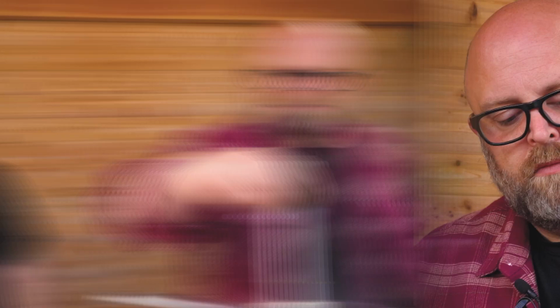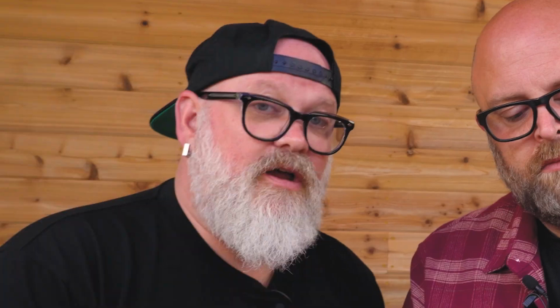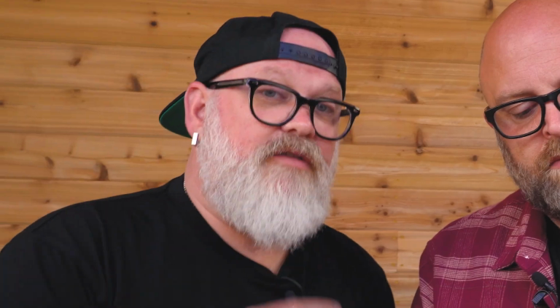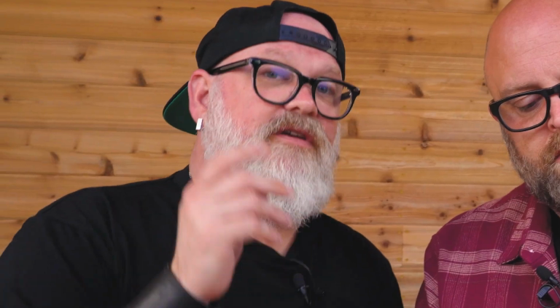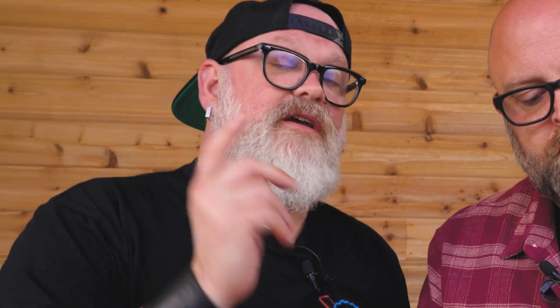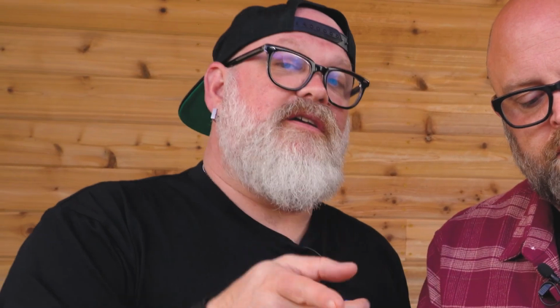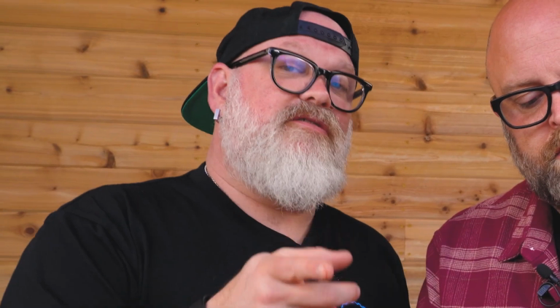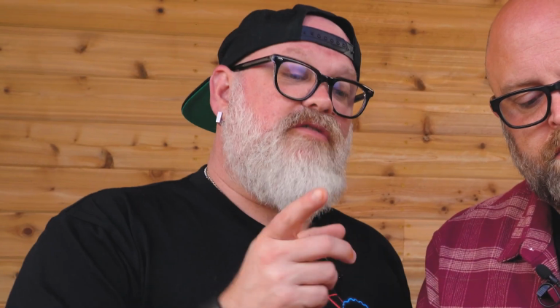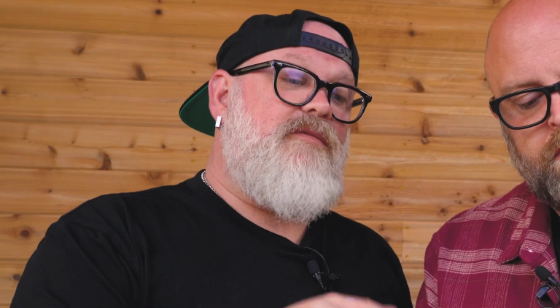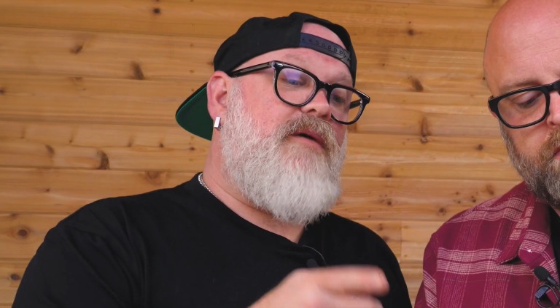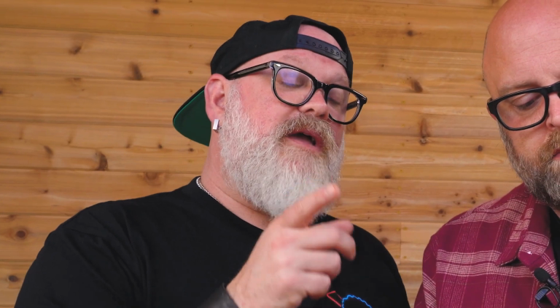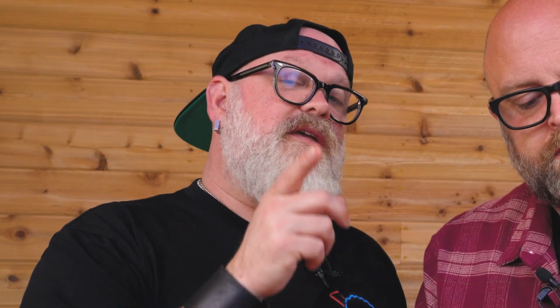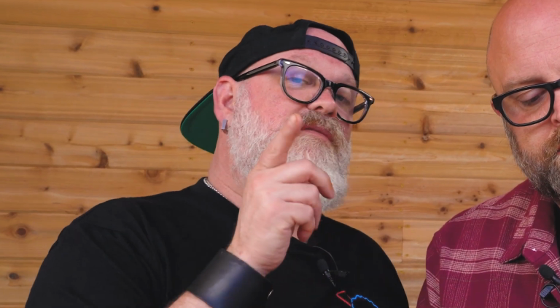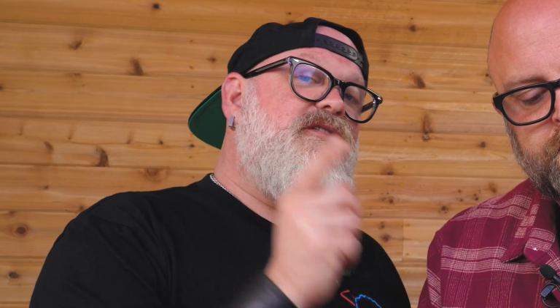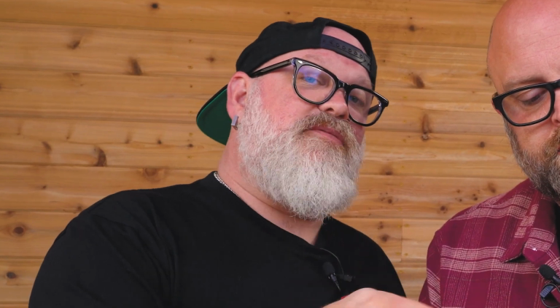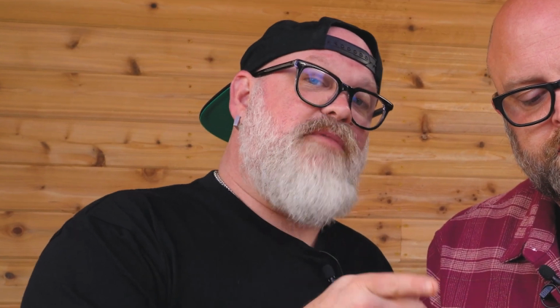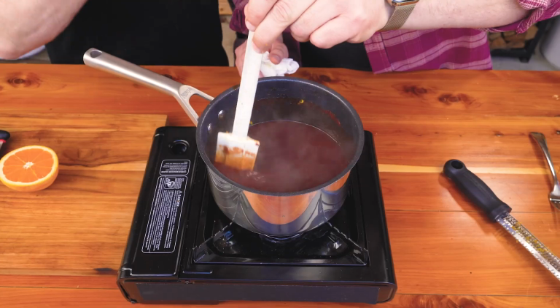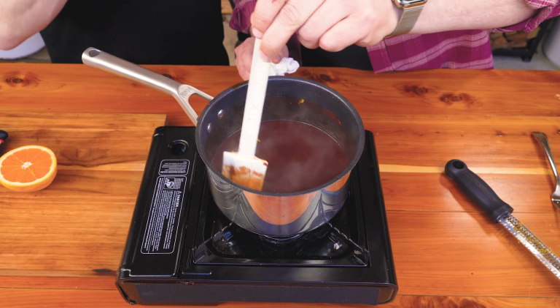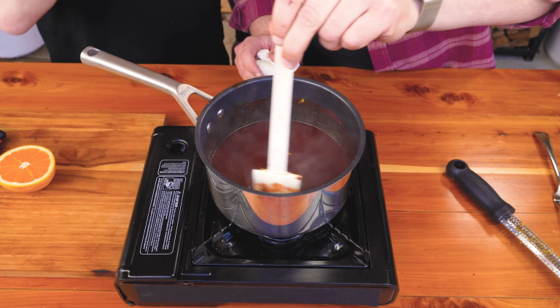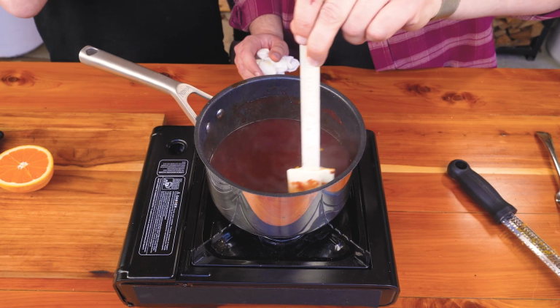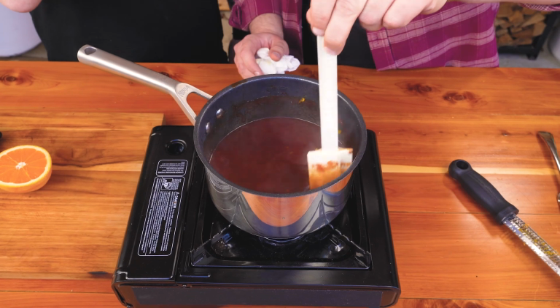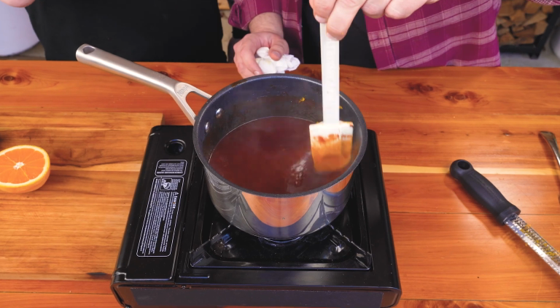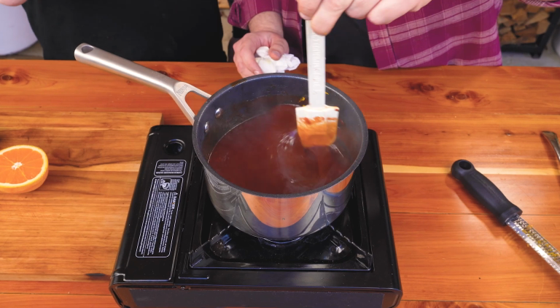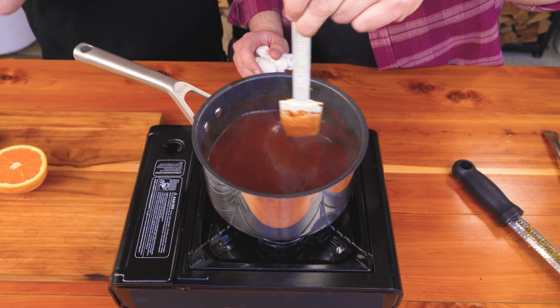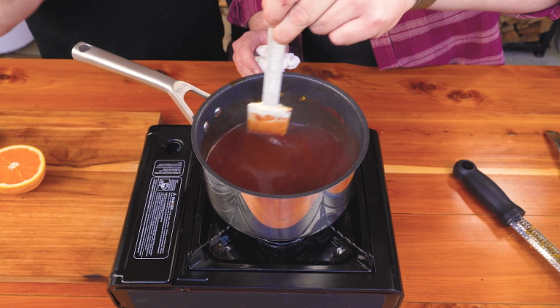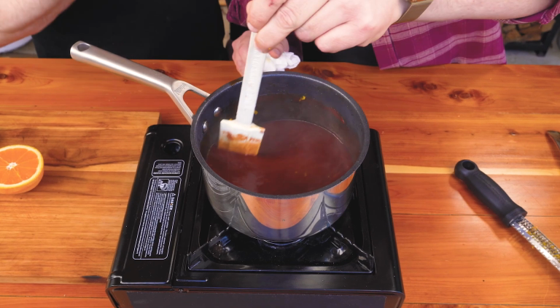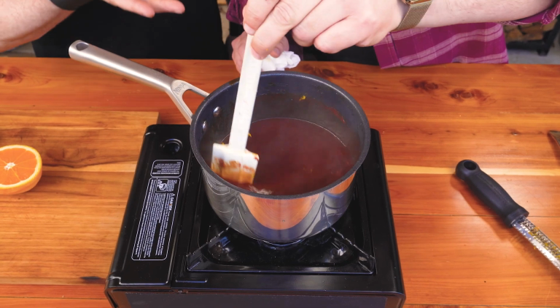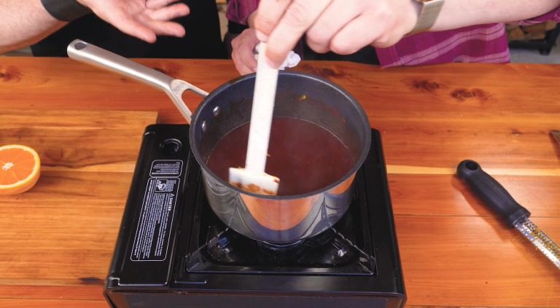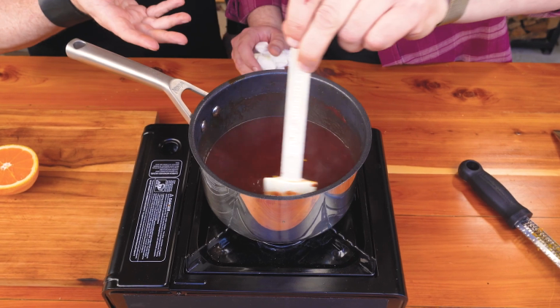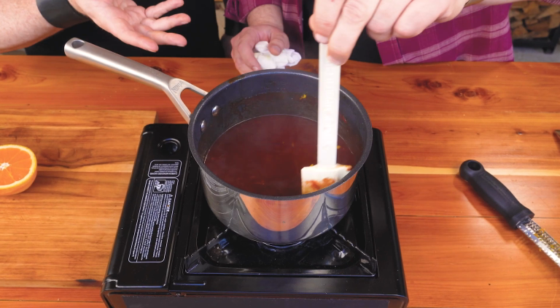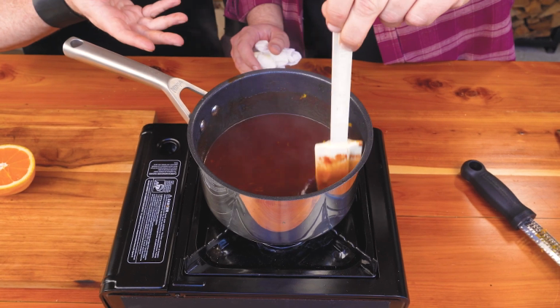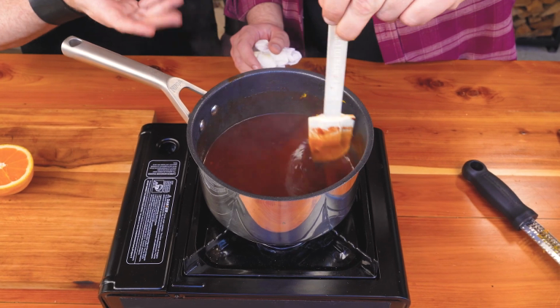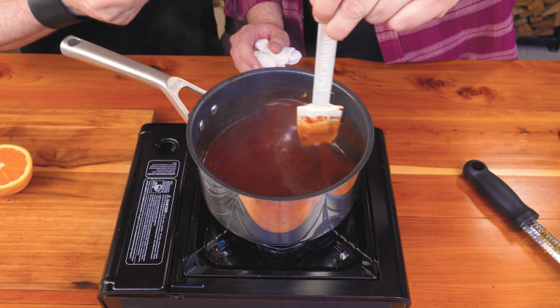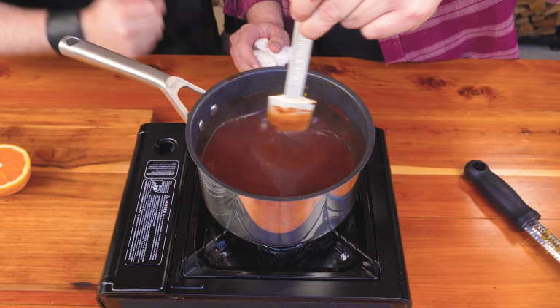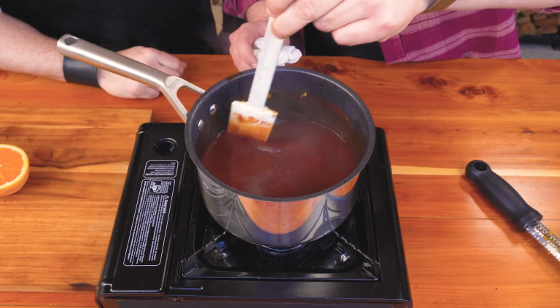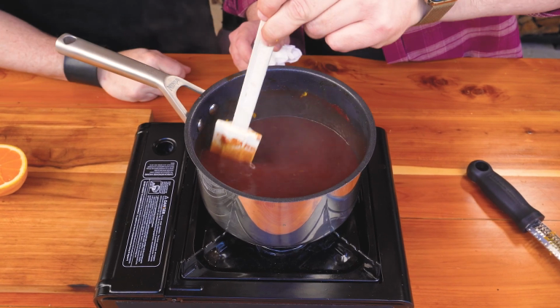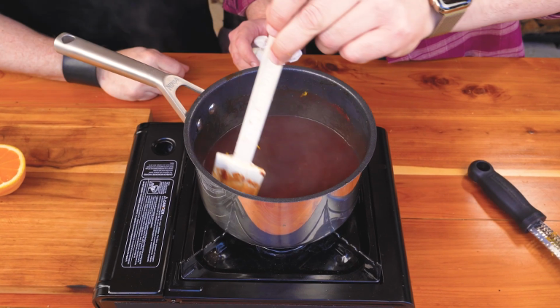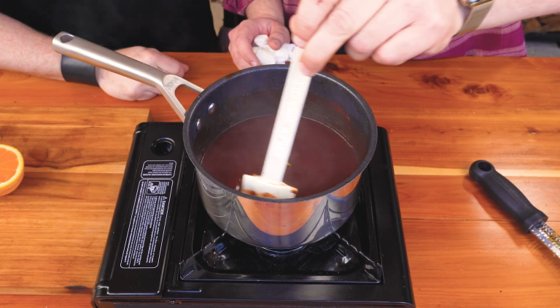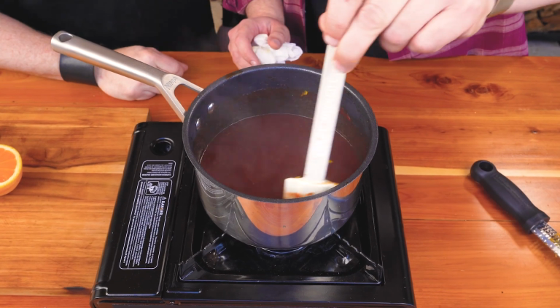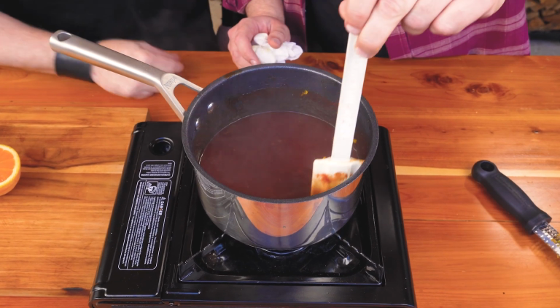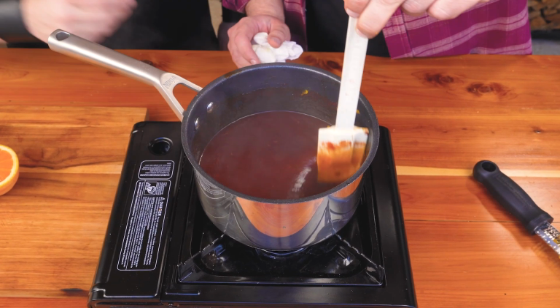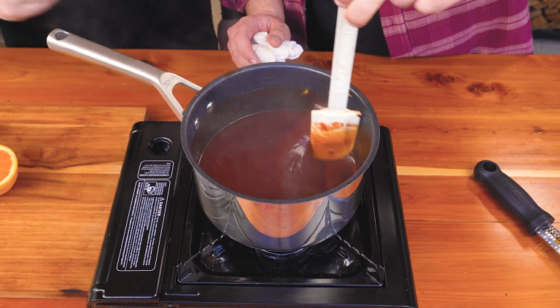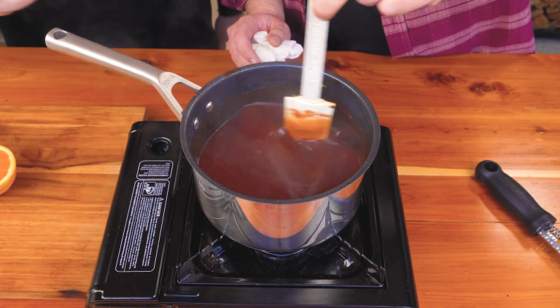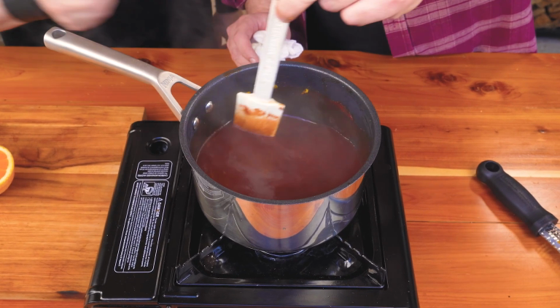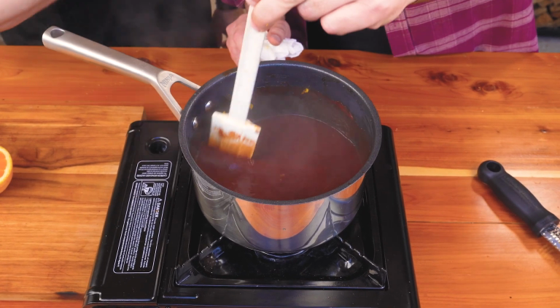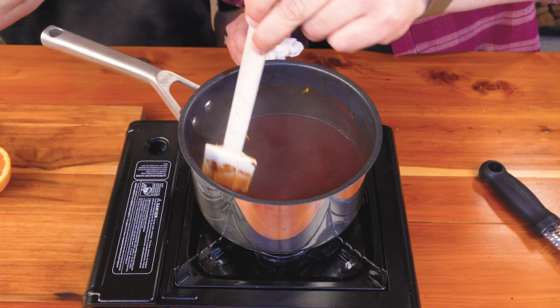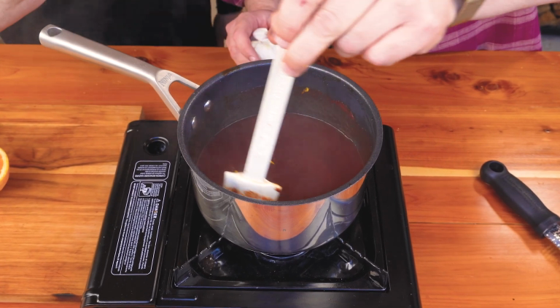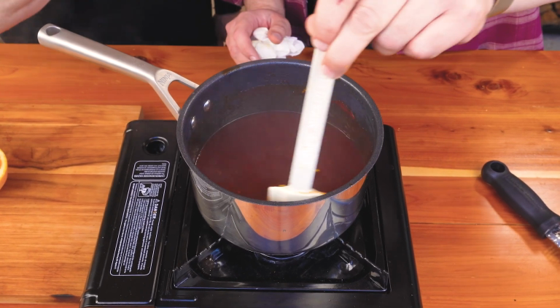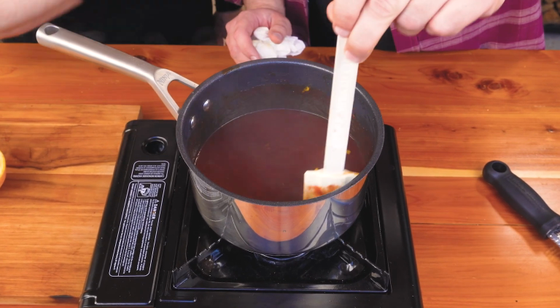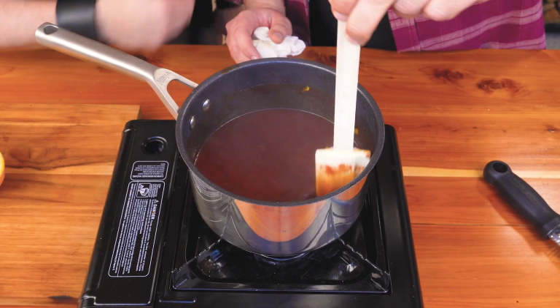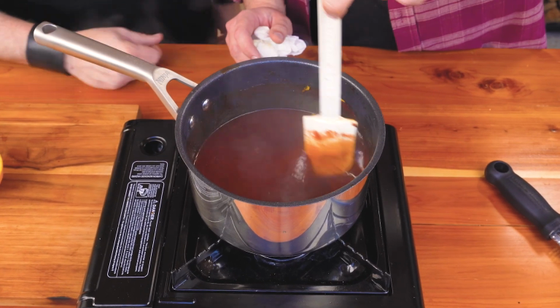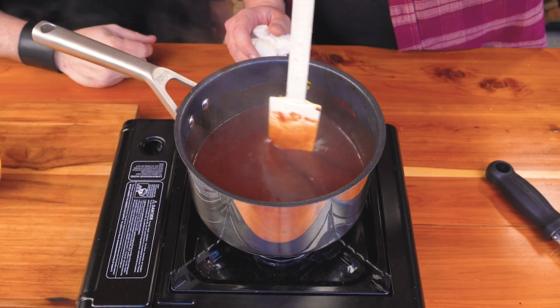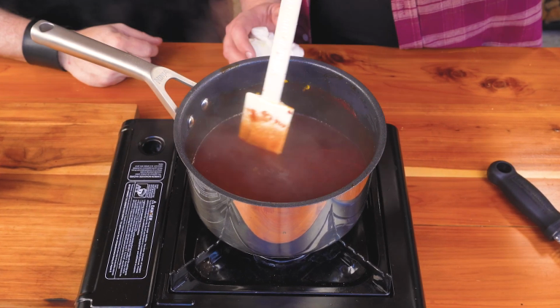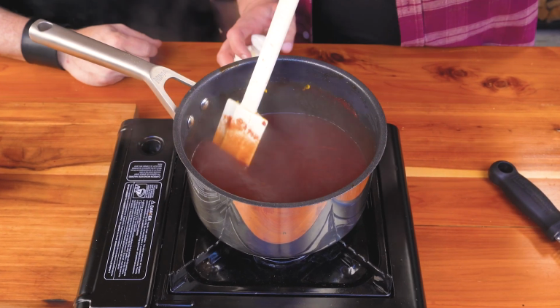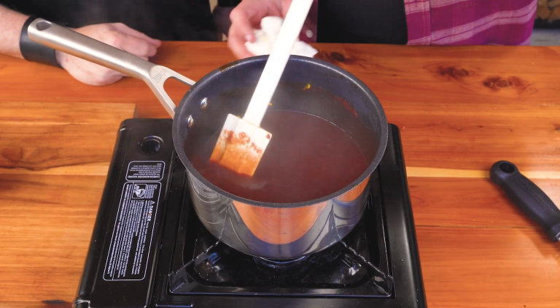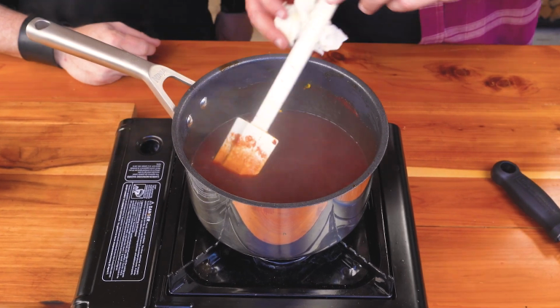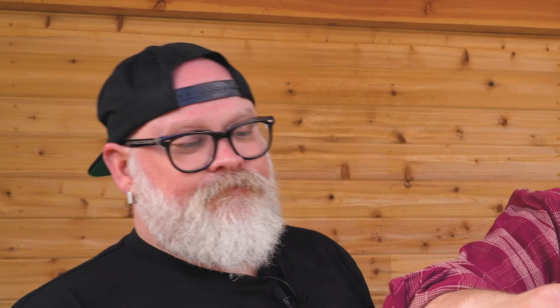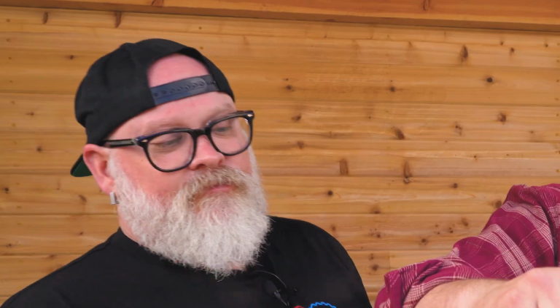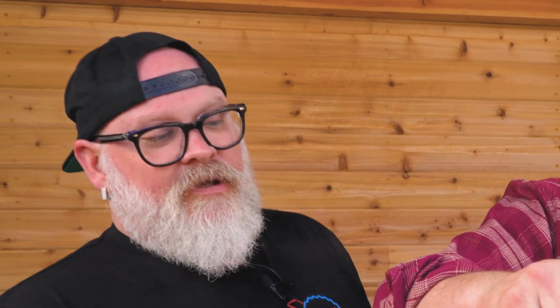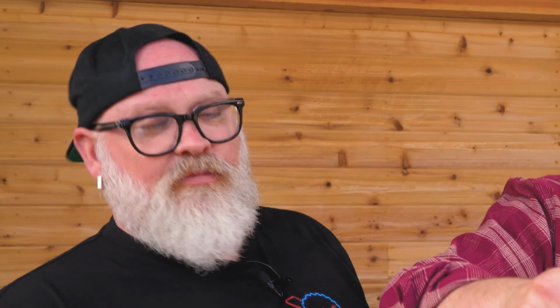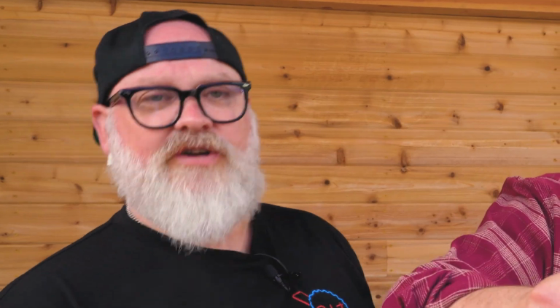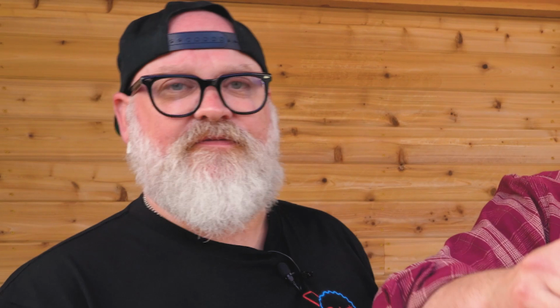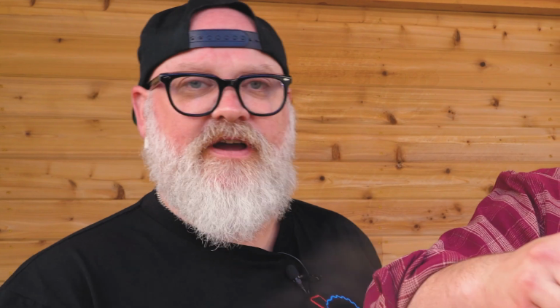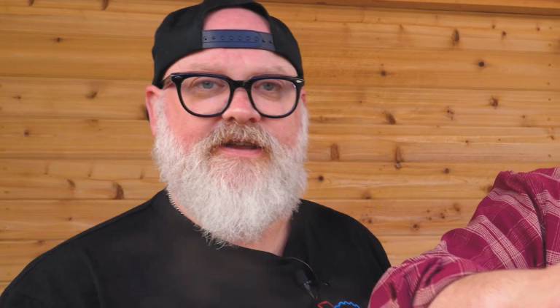Another great thing about making this much of a condiment: you can keep it in your fridge and use it for the next two weeks. No problem. Impress your friends.